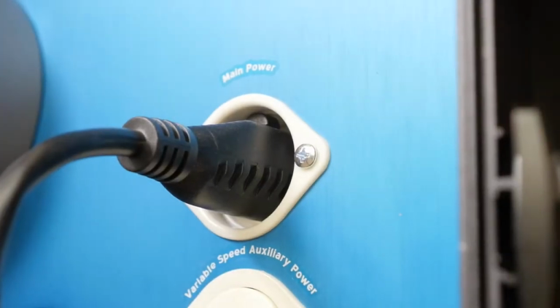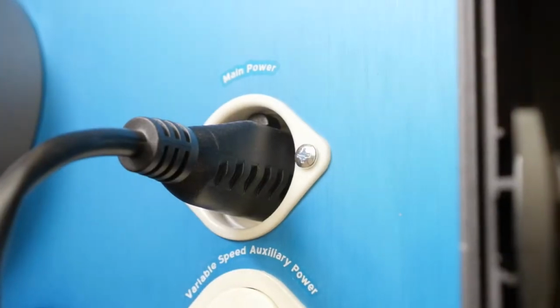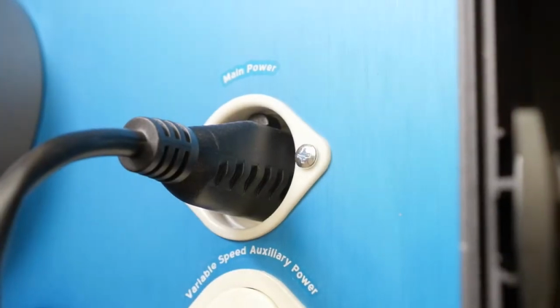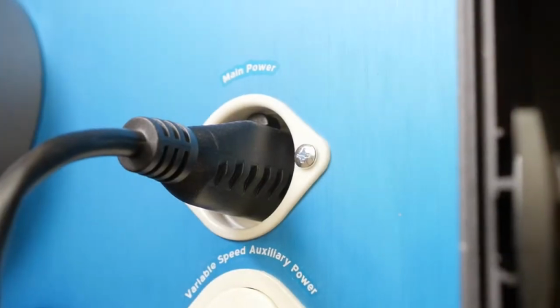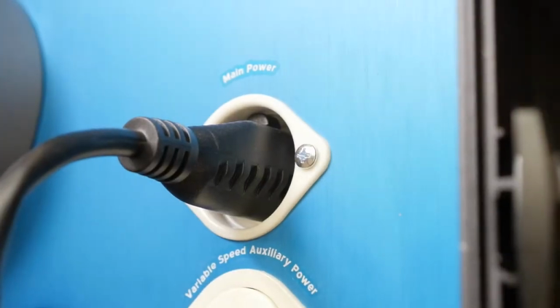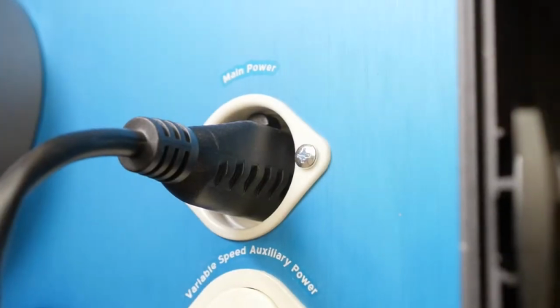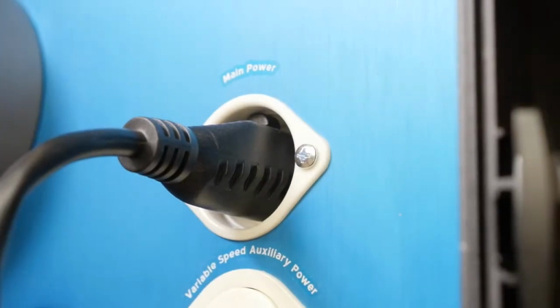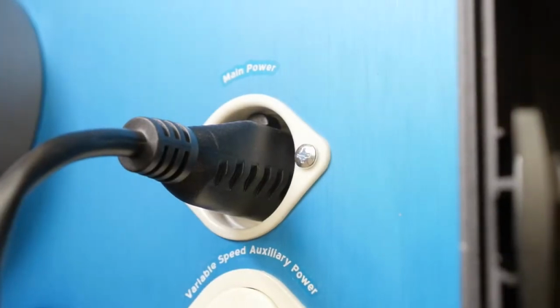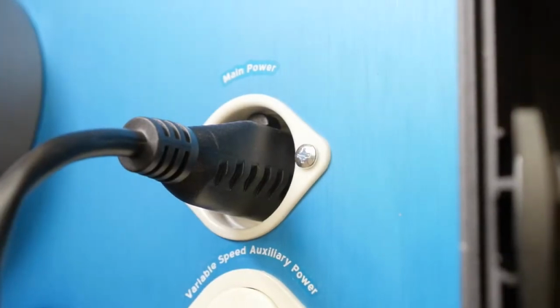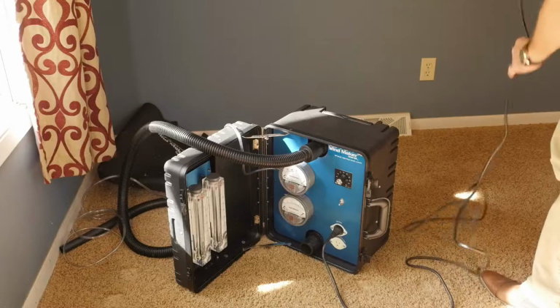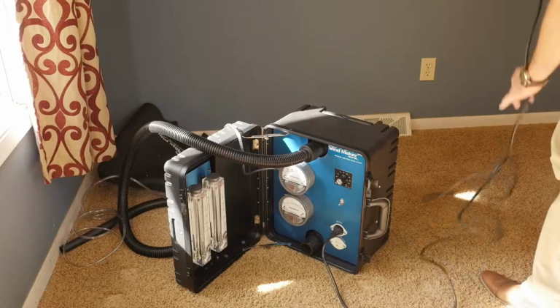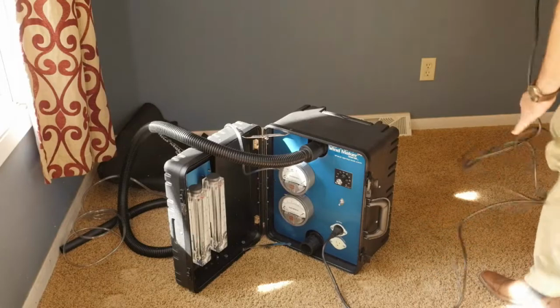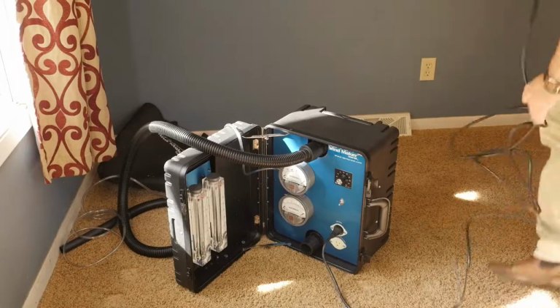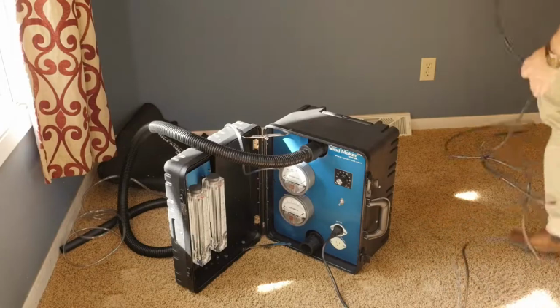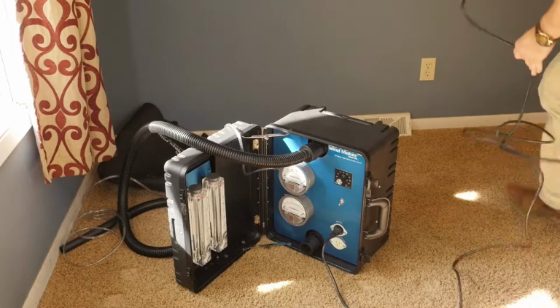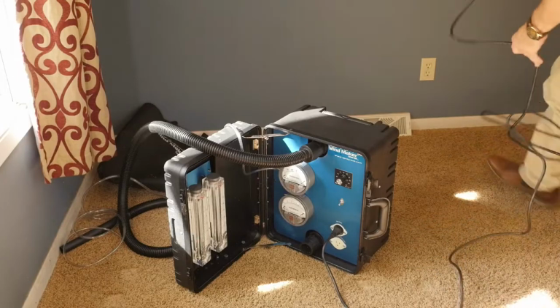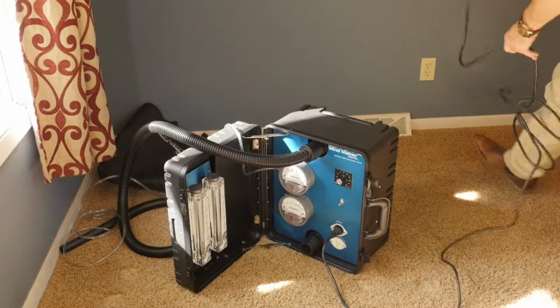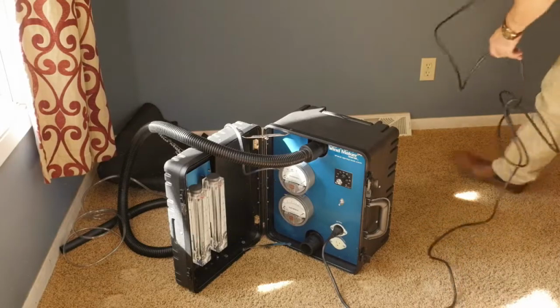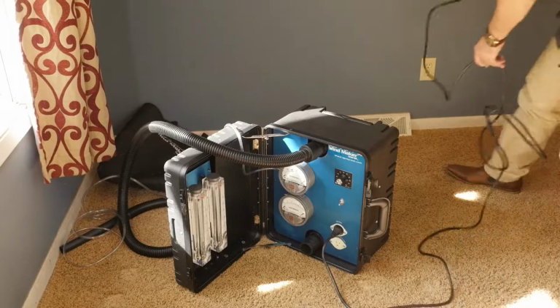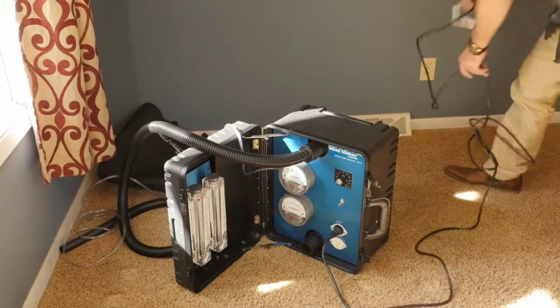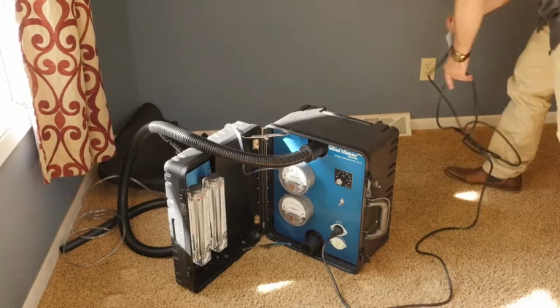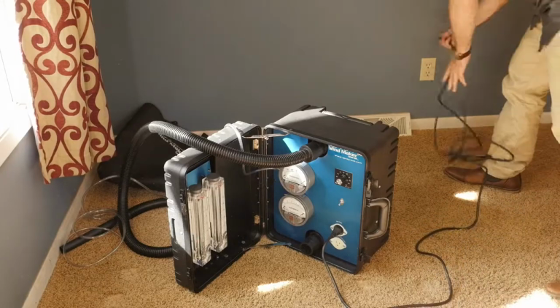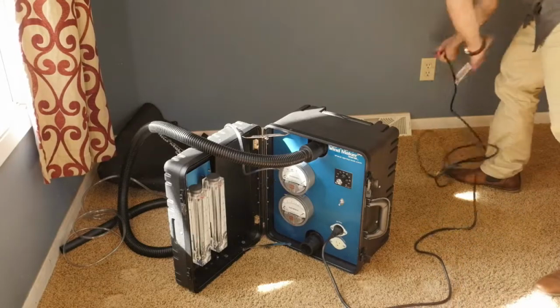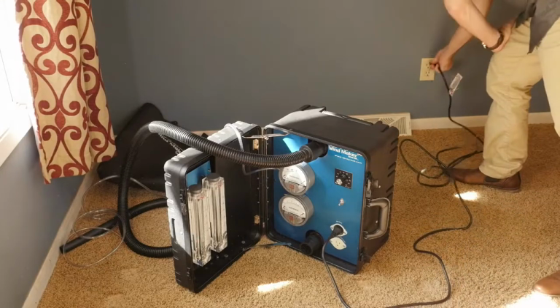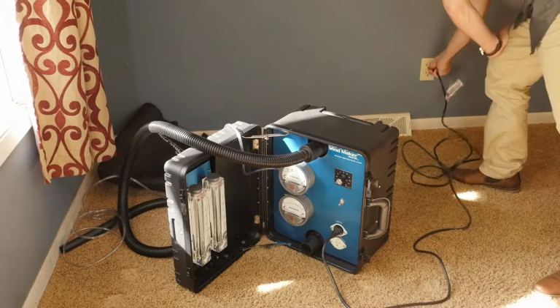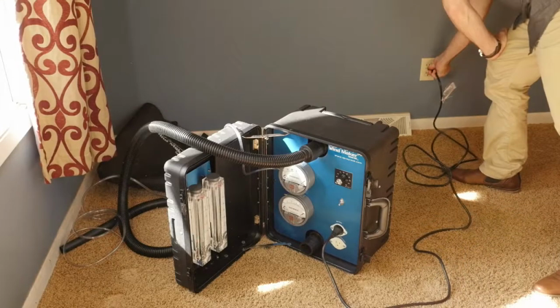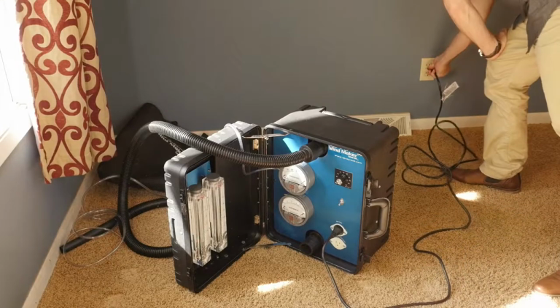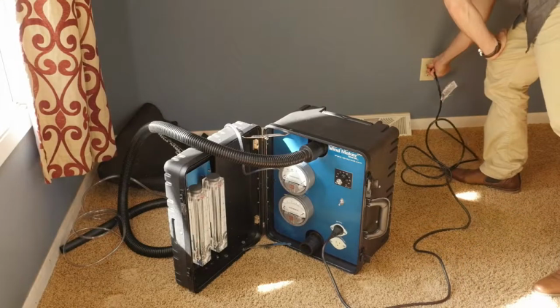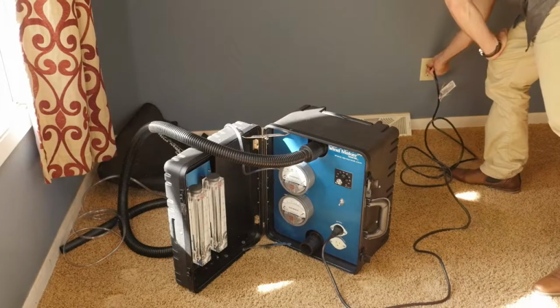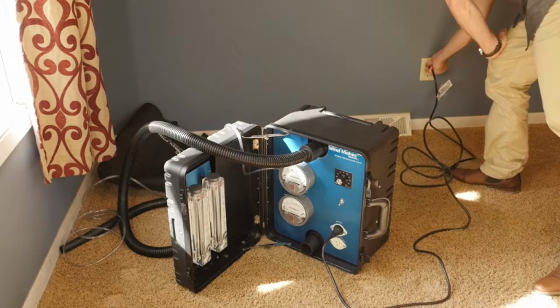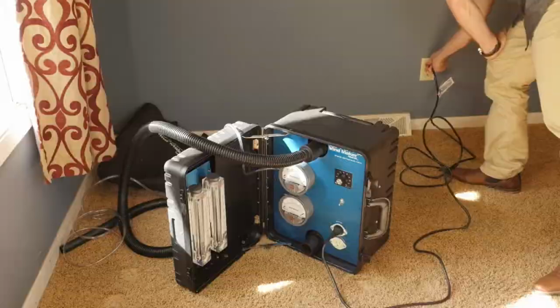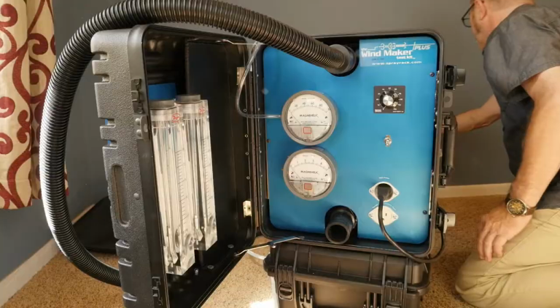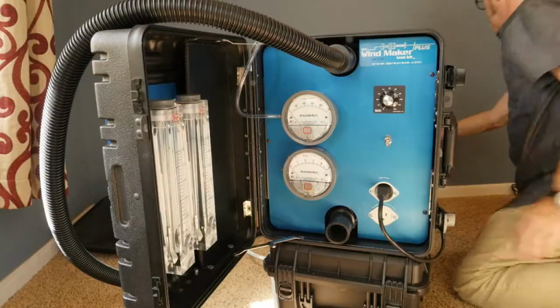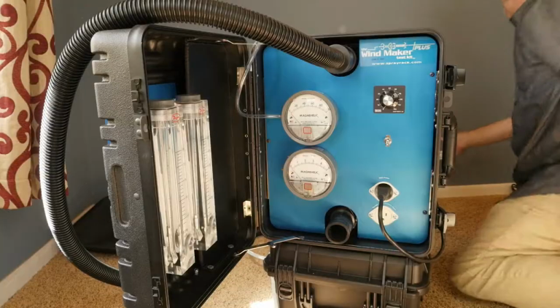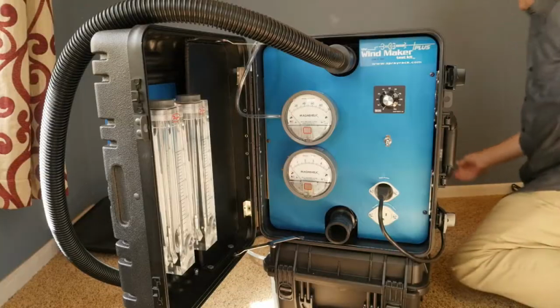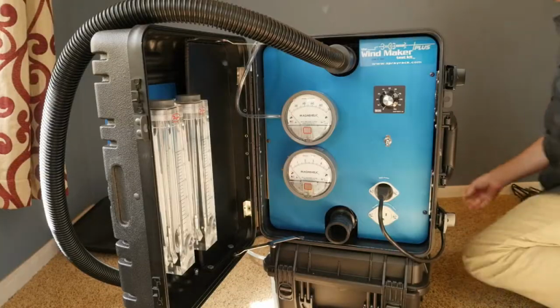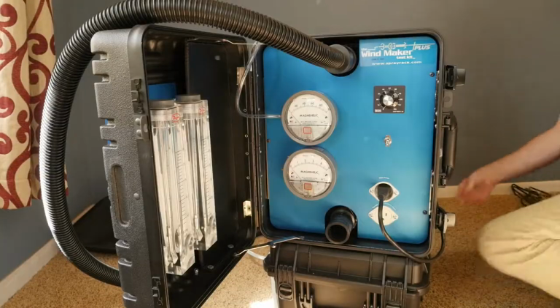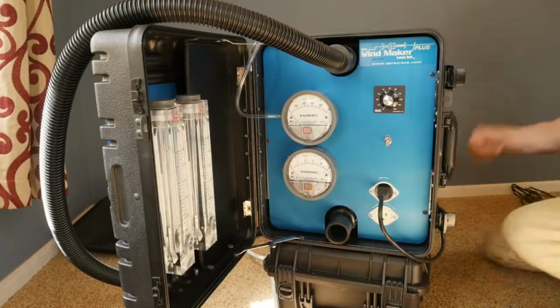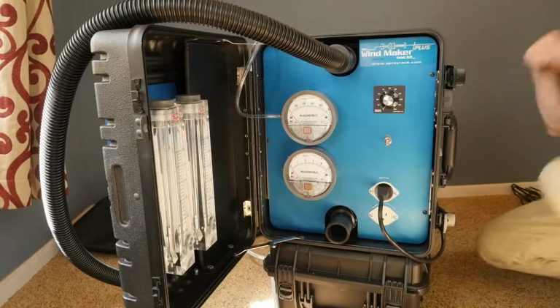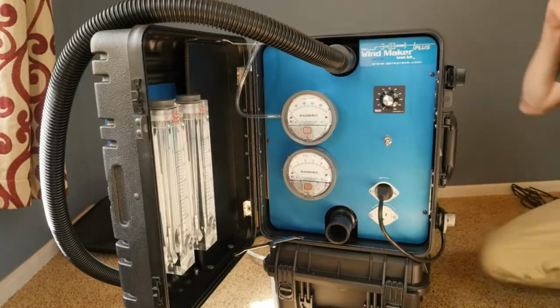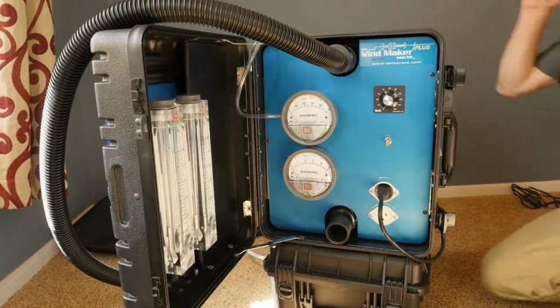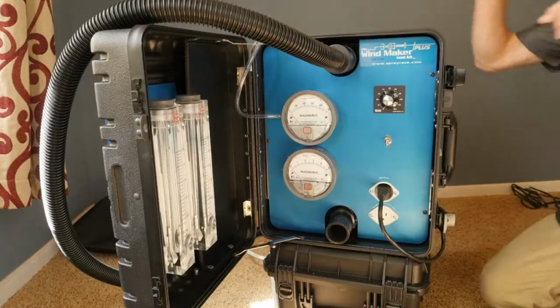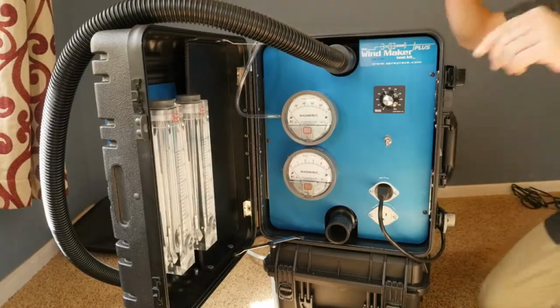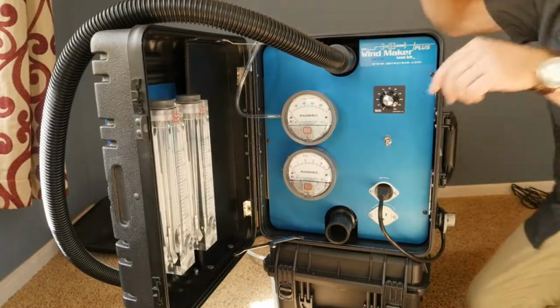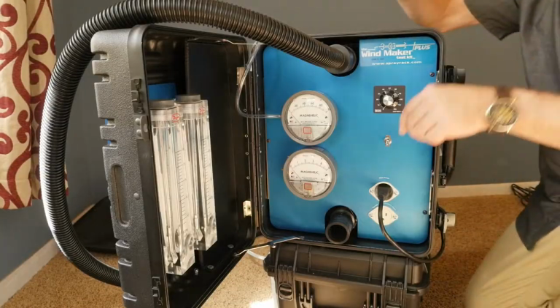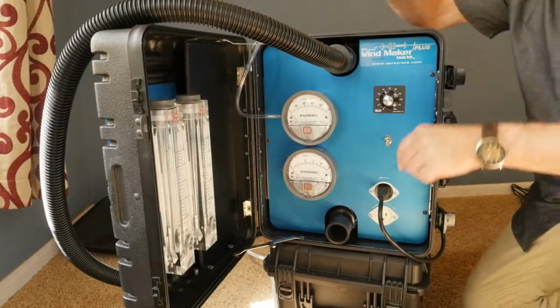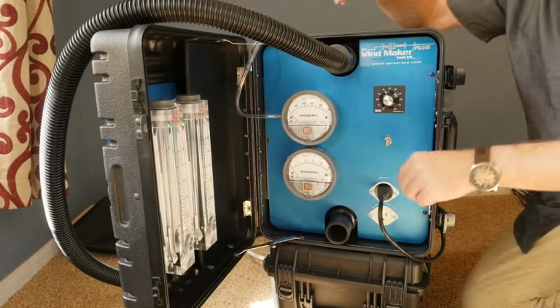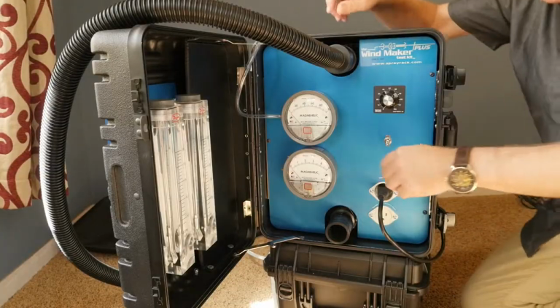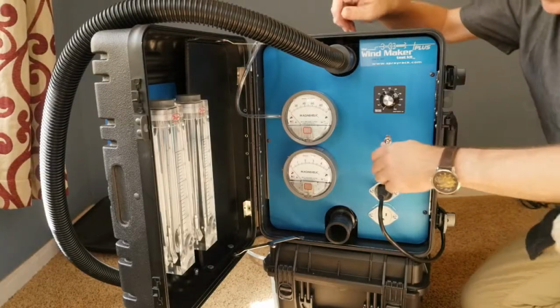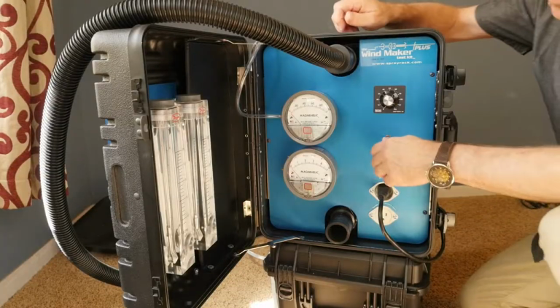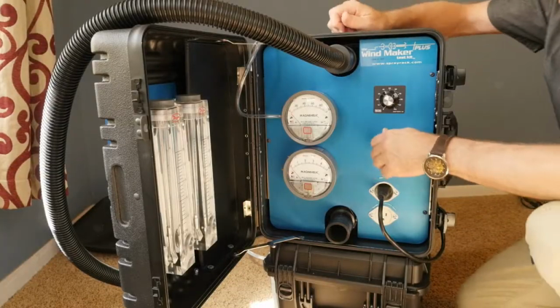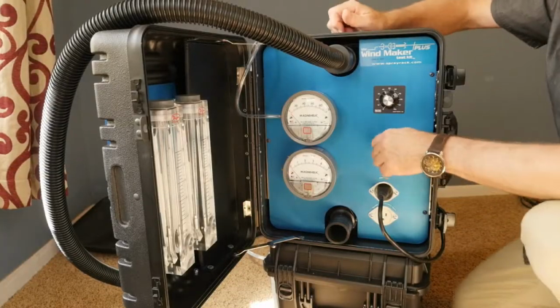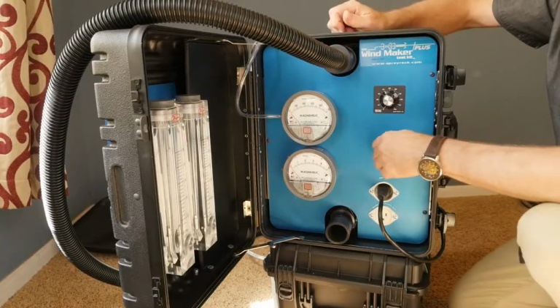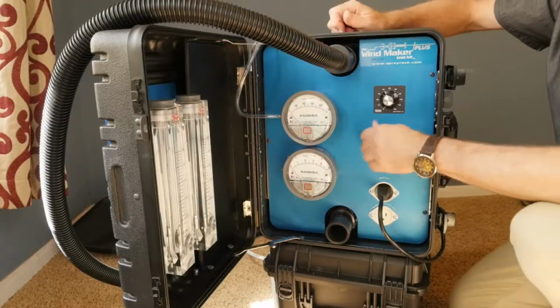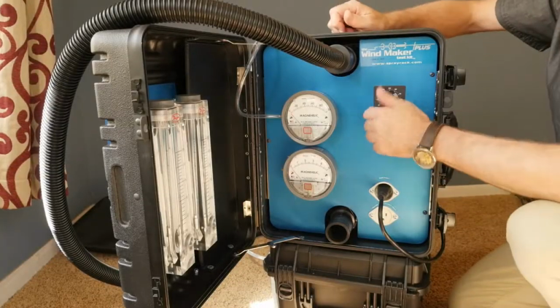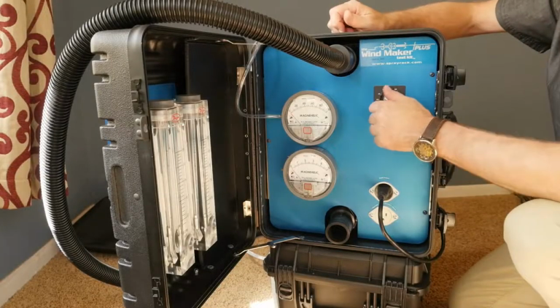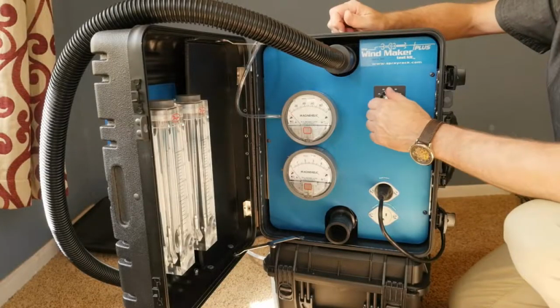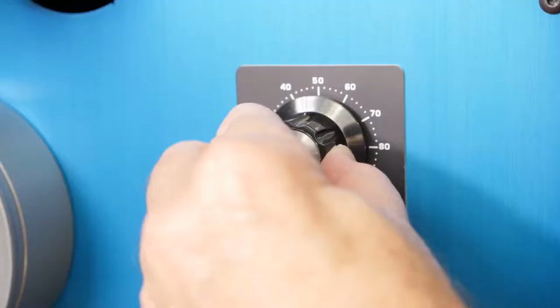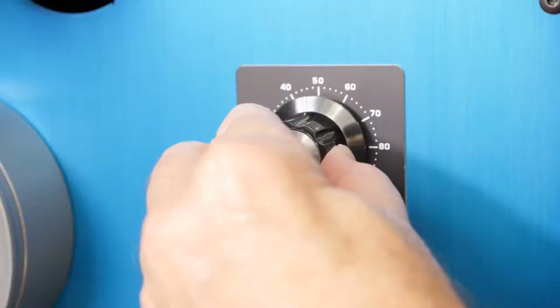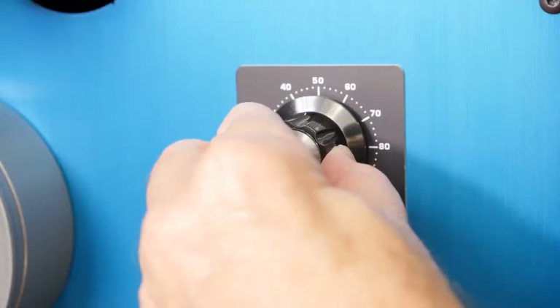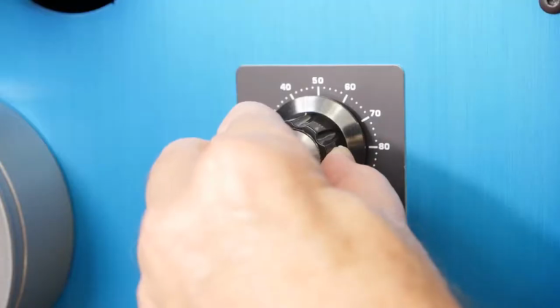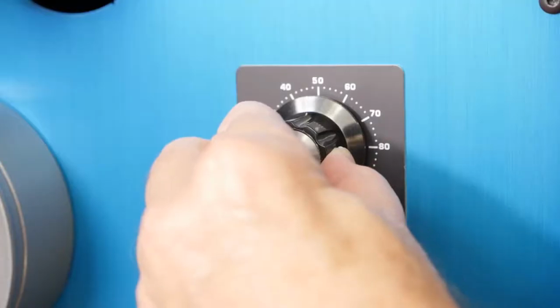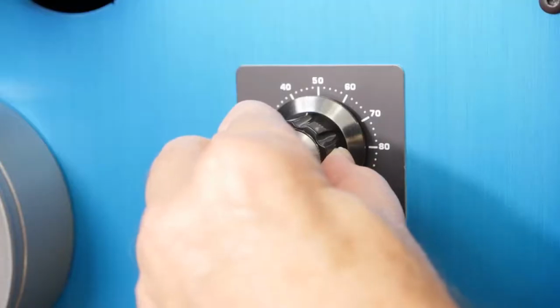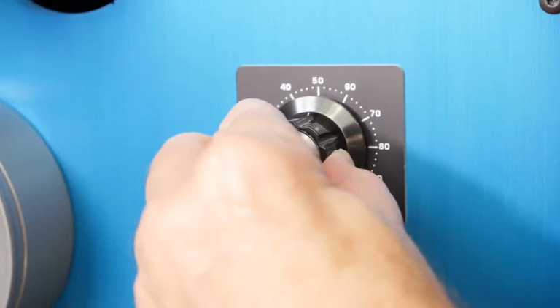It's got a powerful internal vacuum motor that pulls more than two inches of water air pressure against a two-inch orifice.